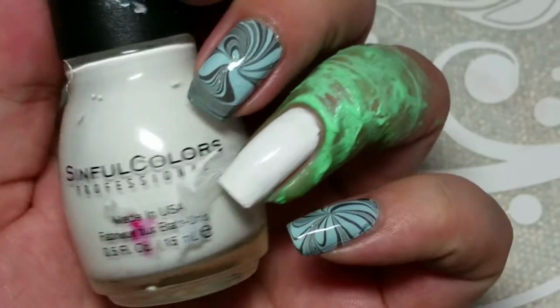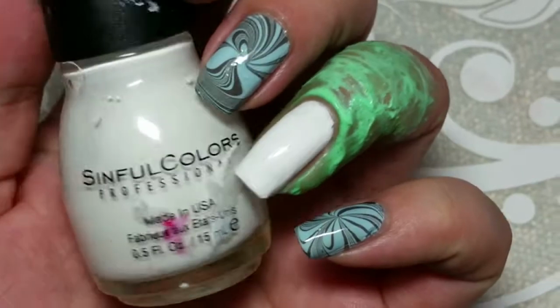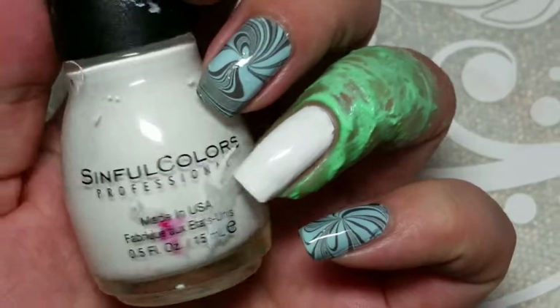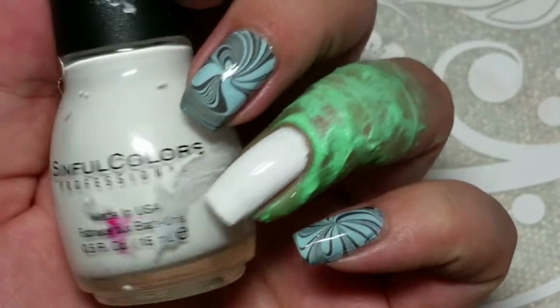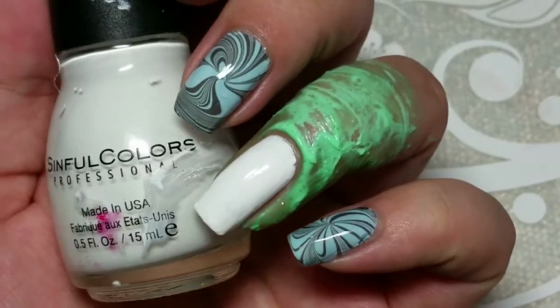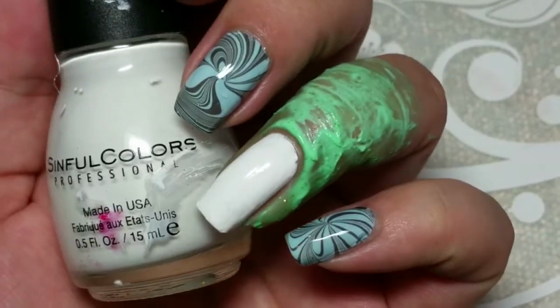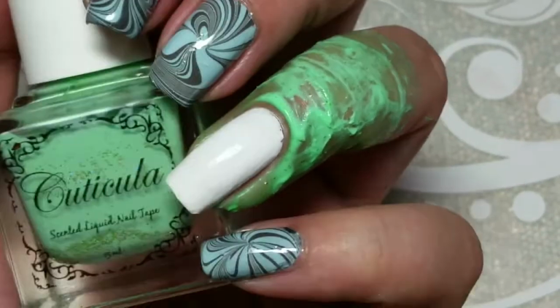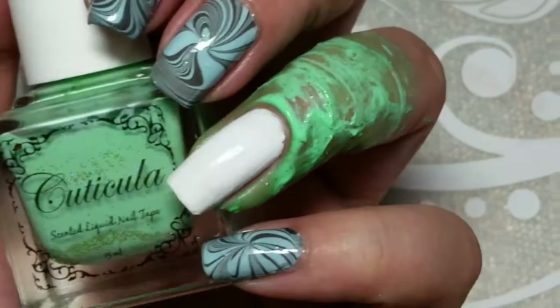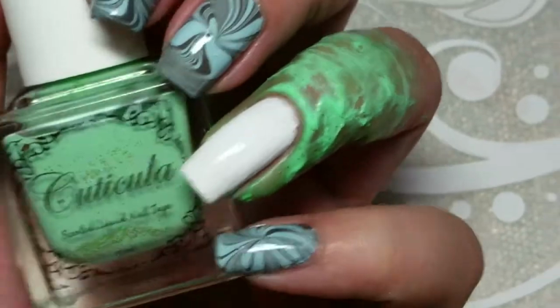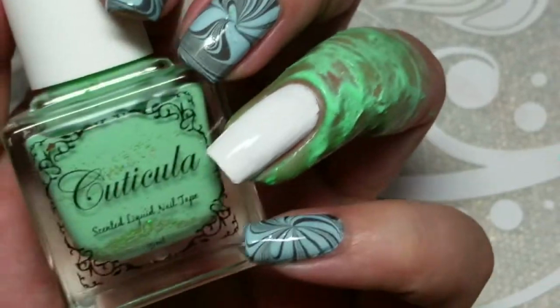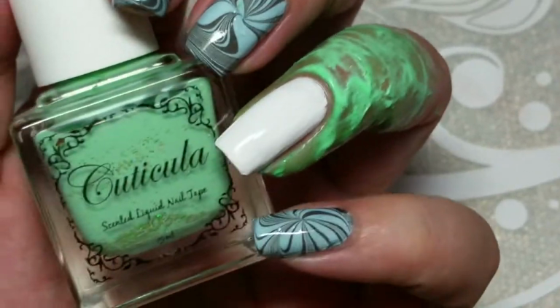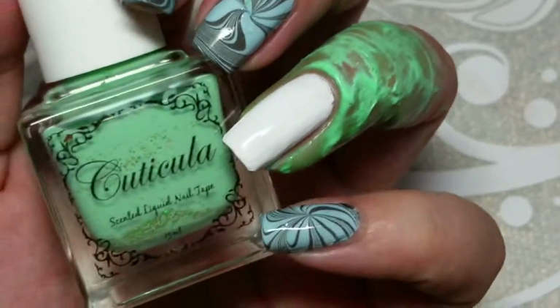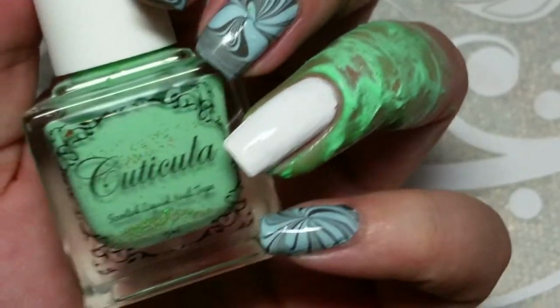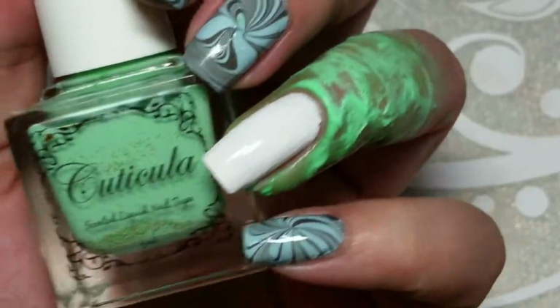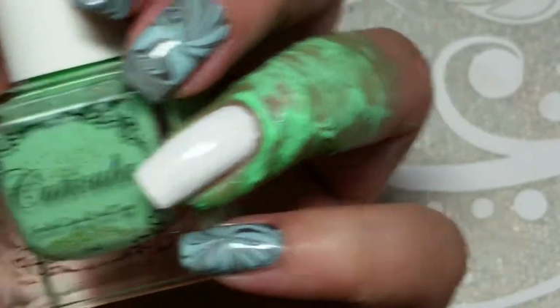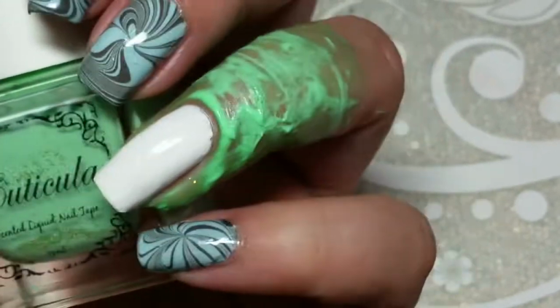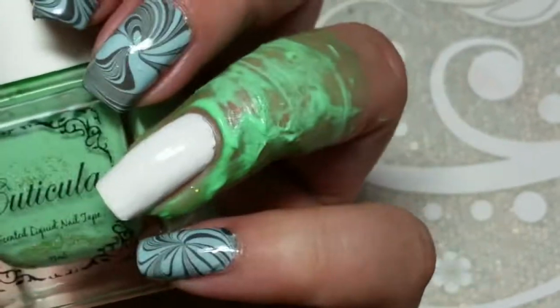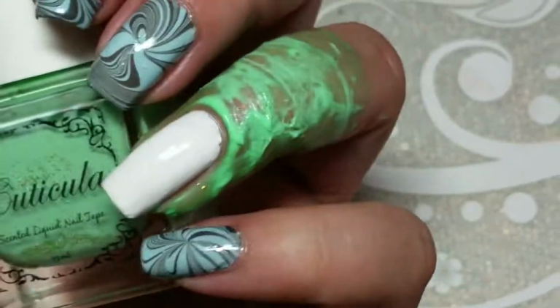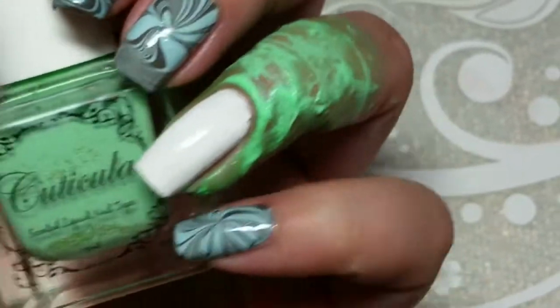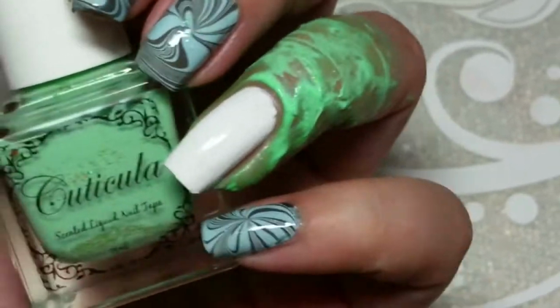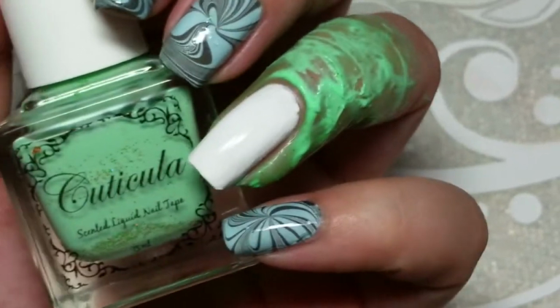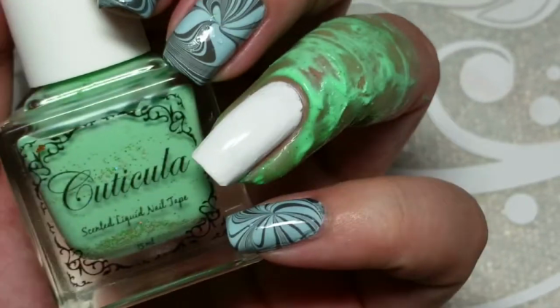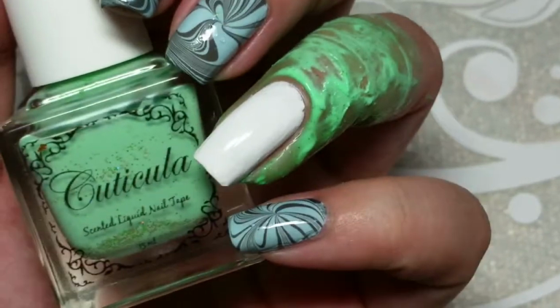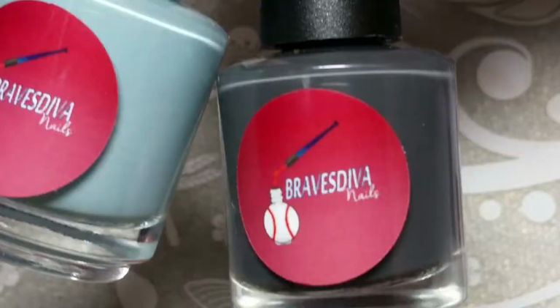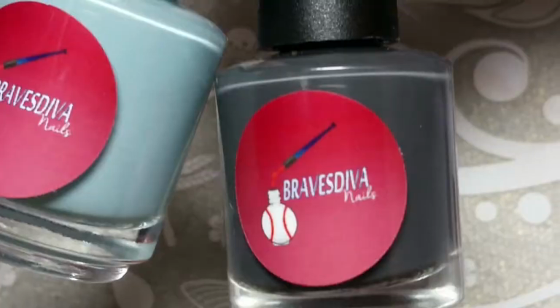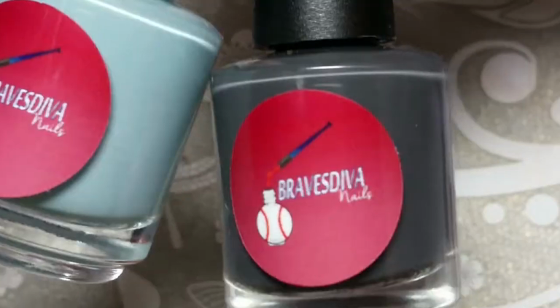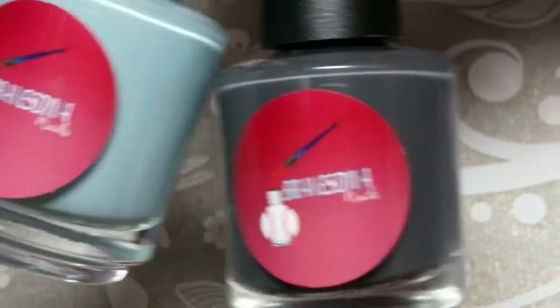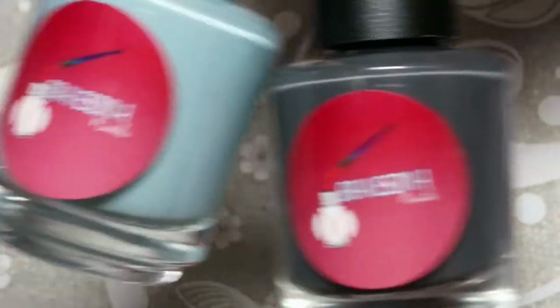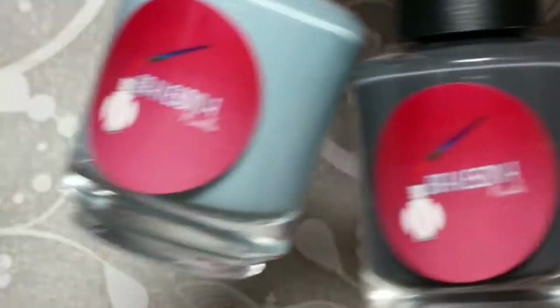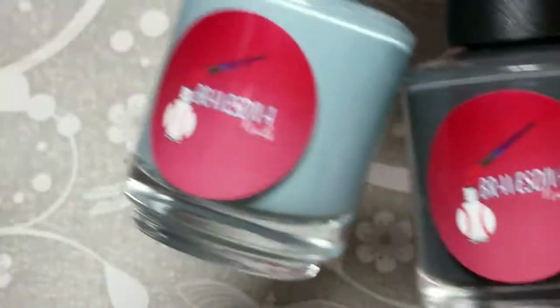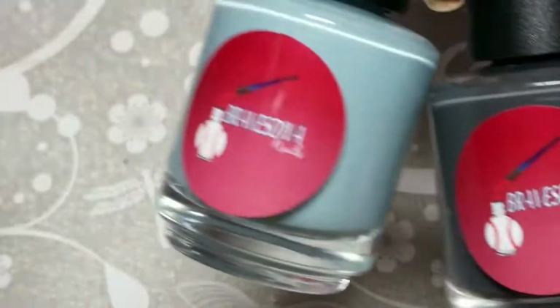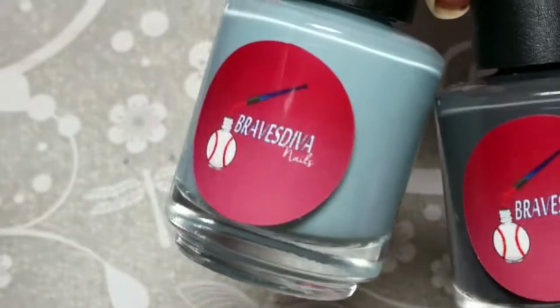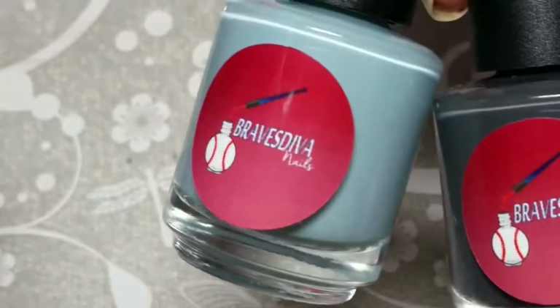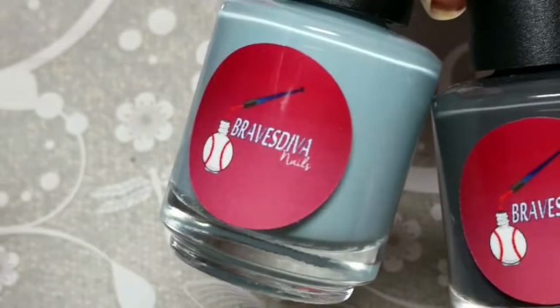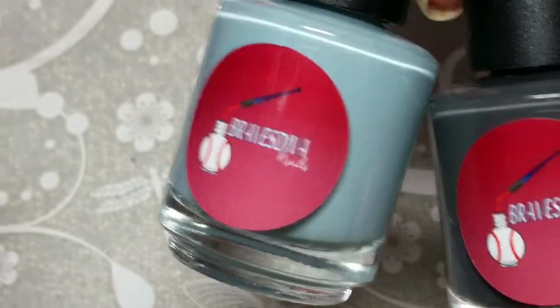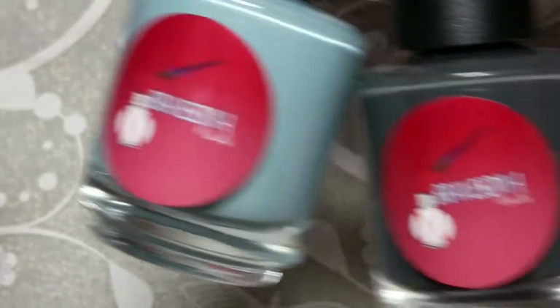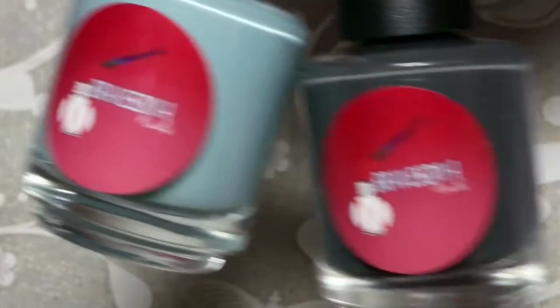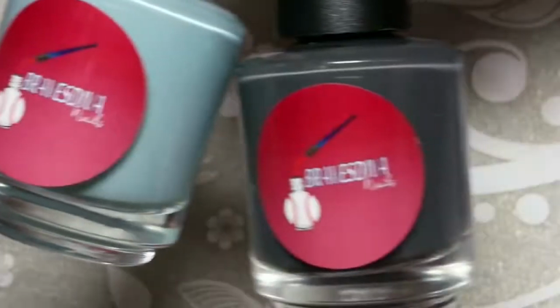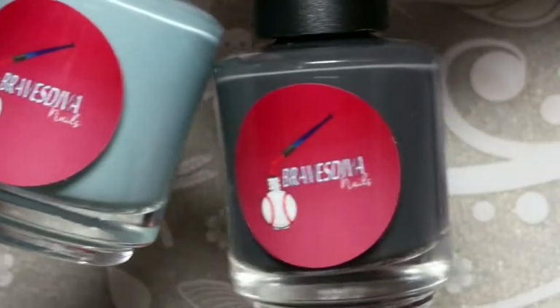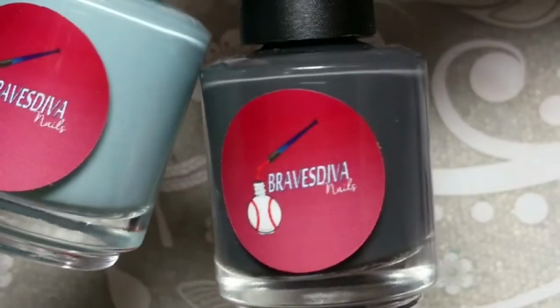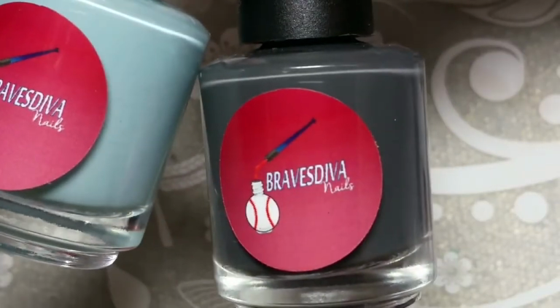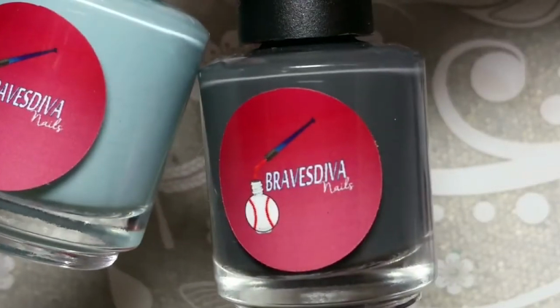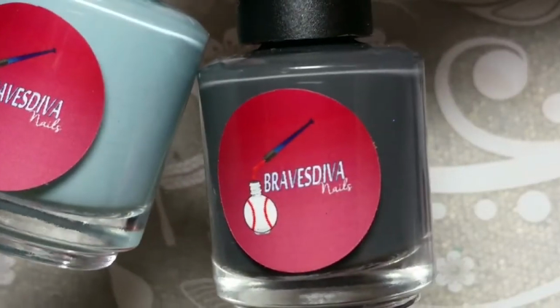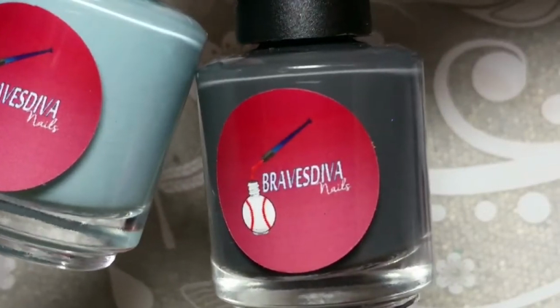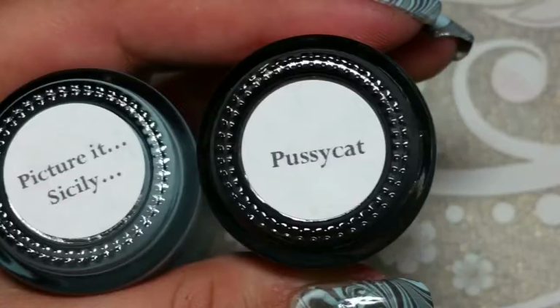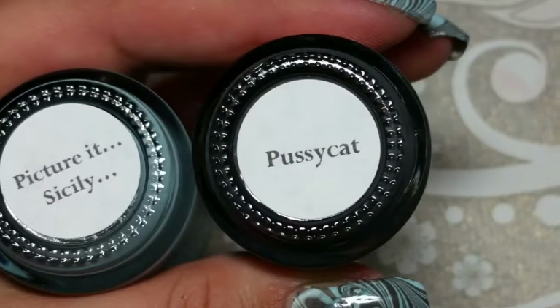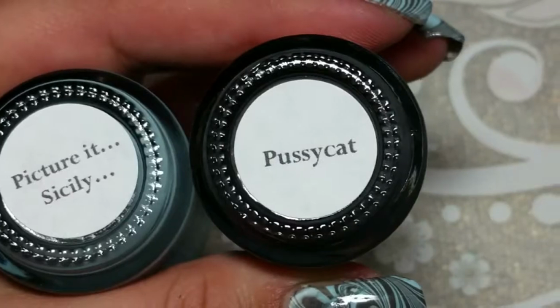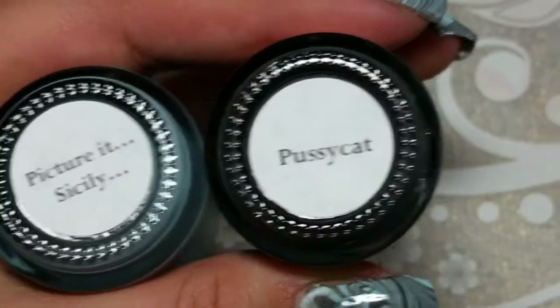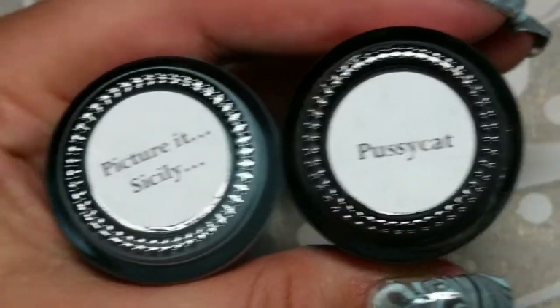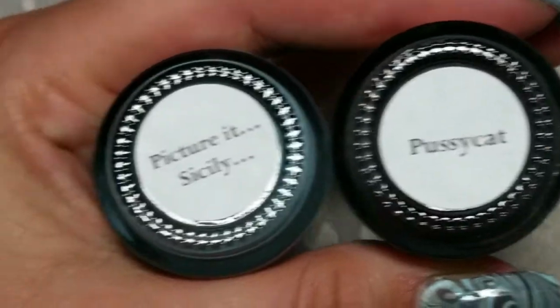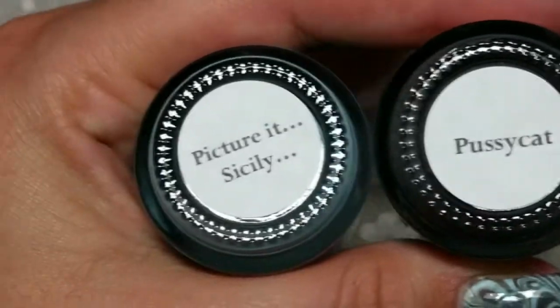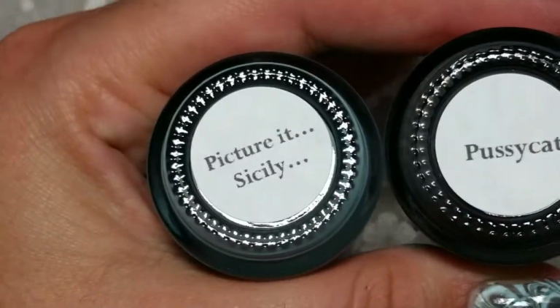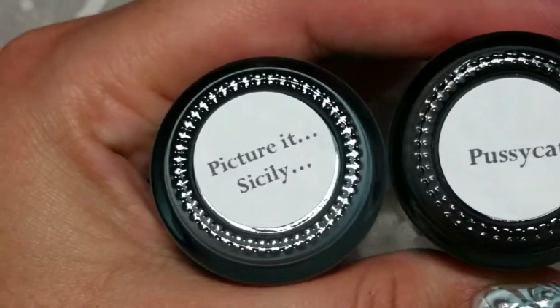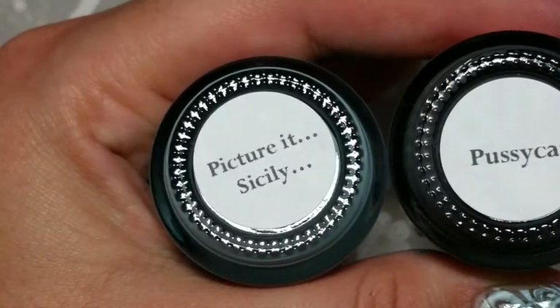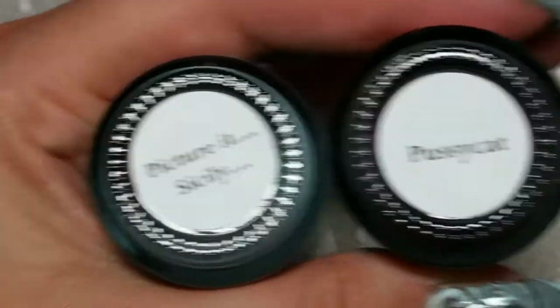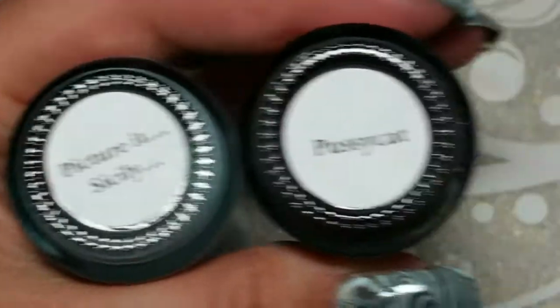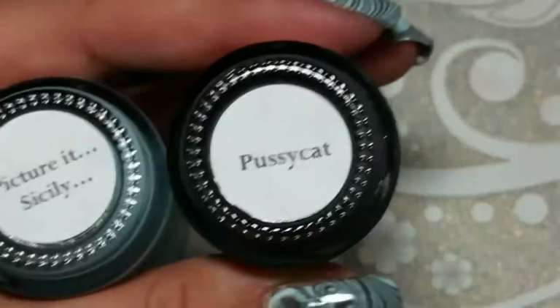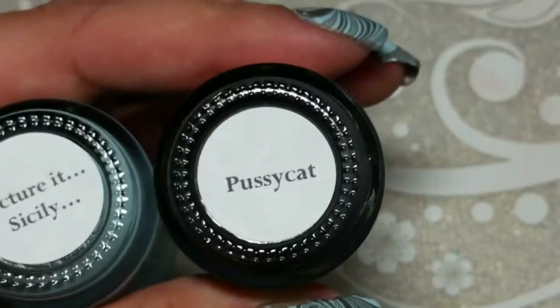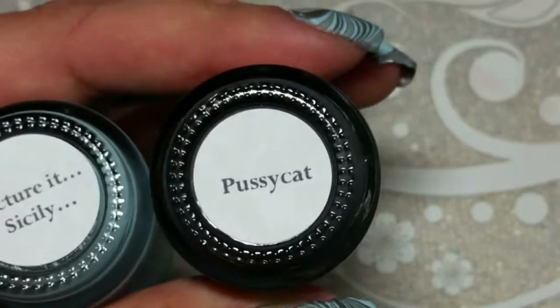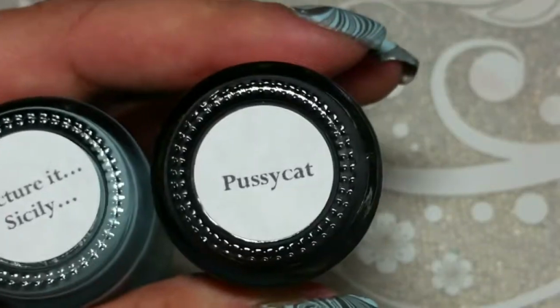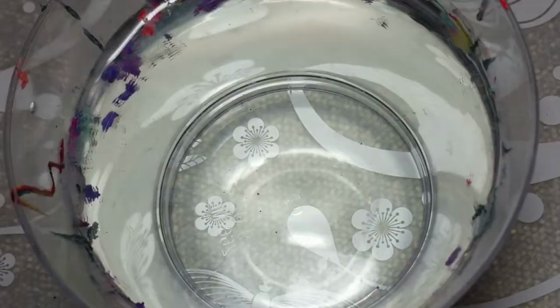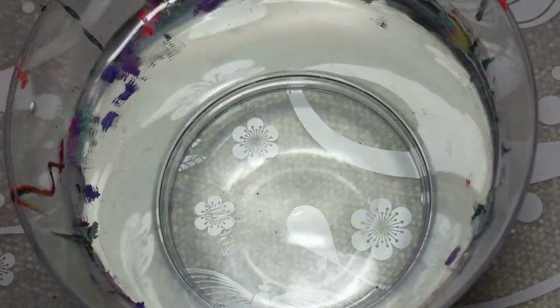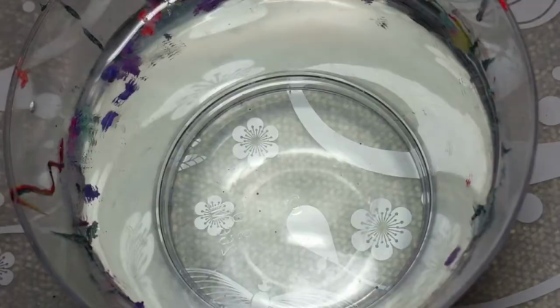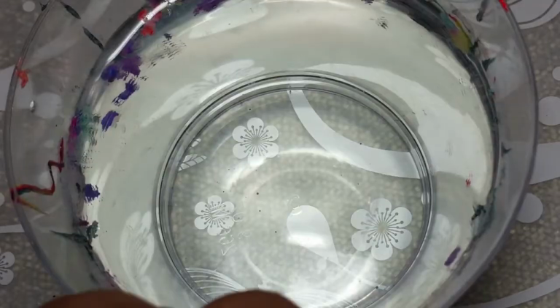I'm starting off with Simple Colors Snow Me White, and it's dry, not top coated because it's a water marble.